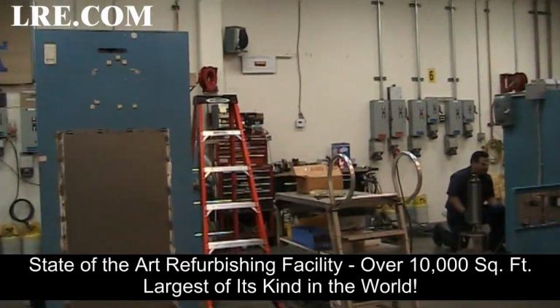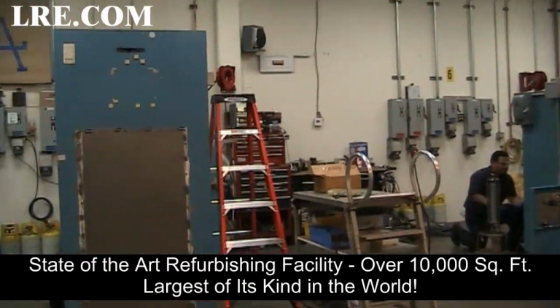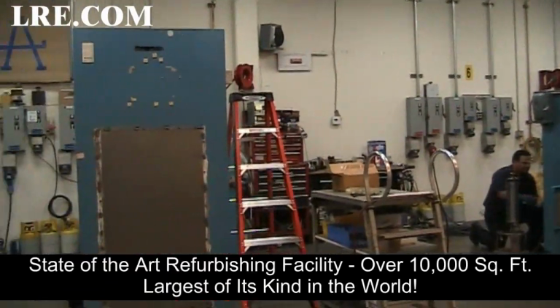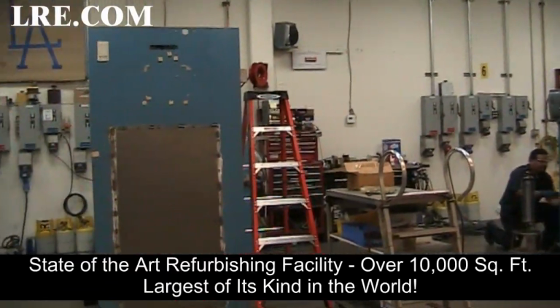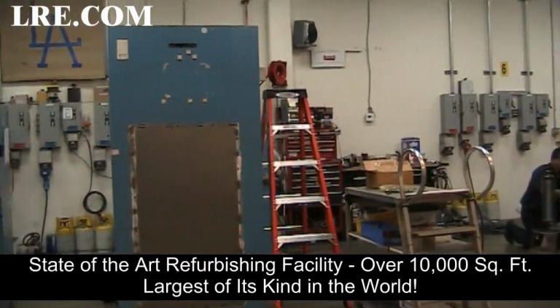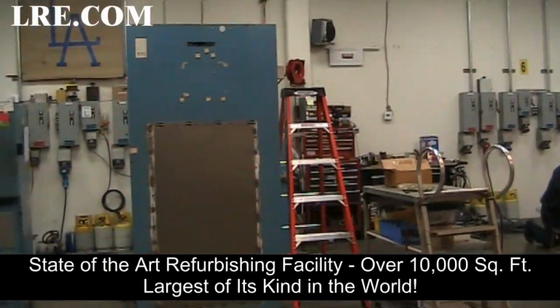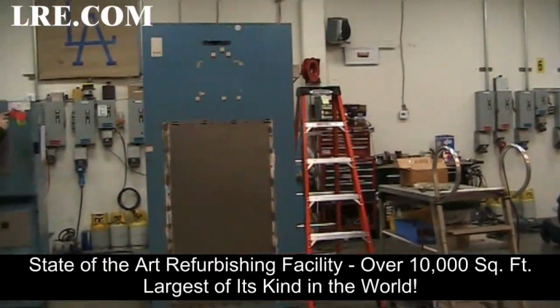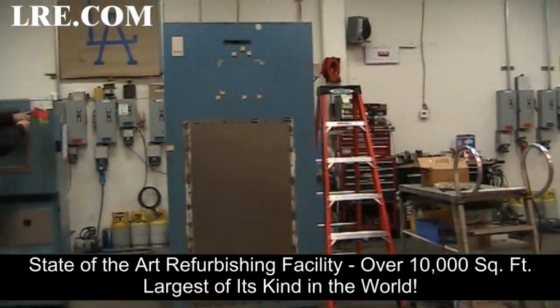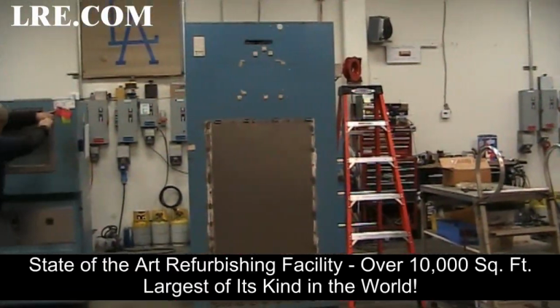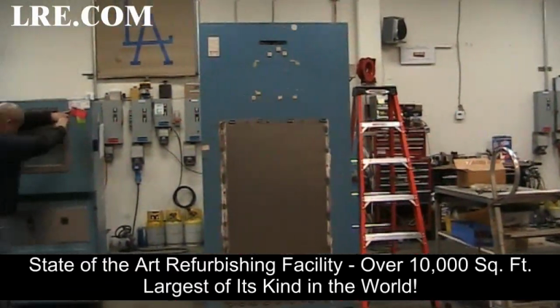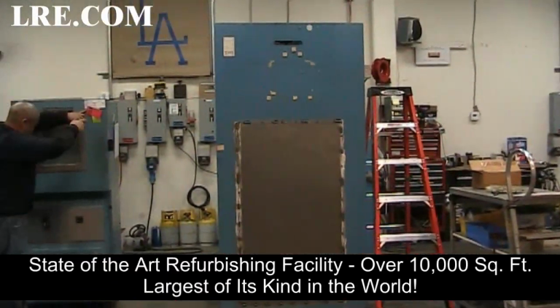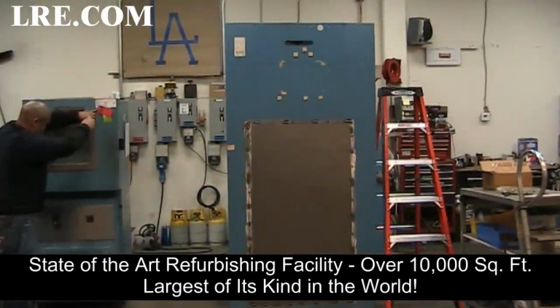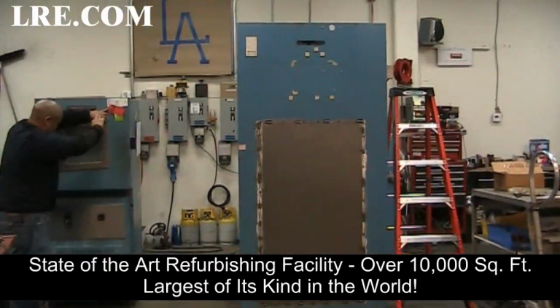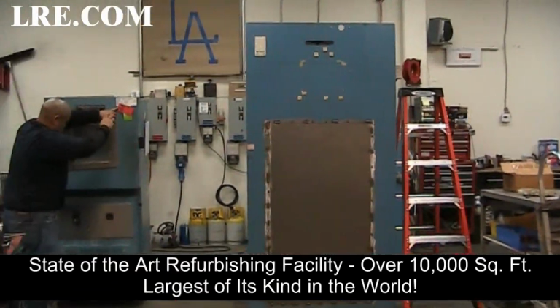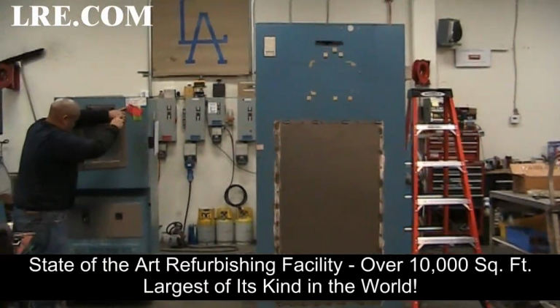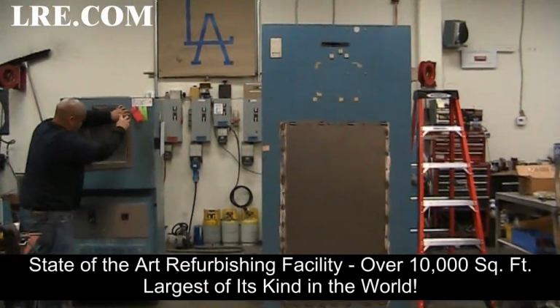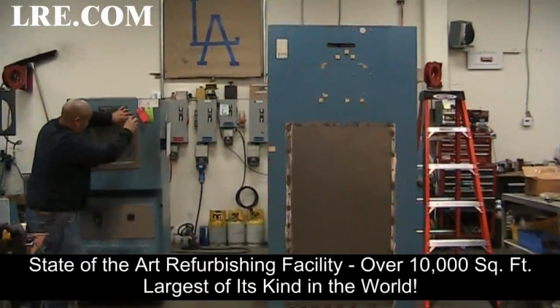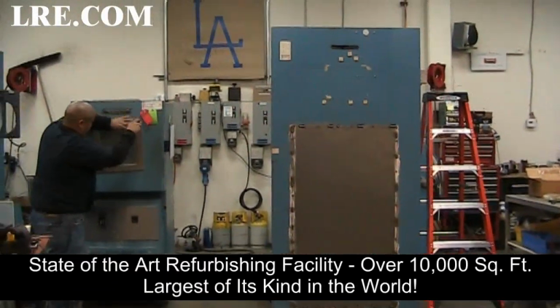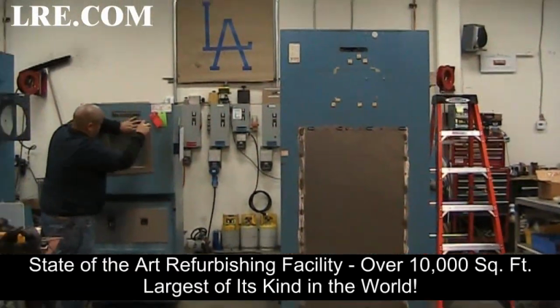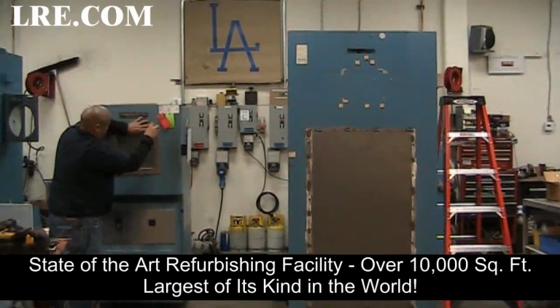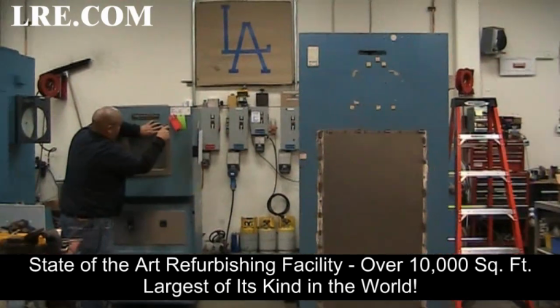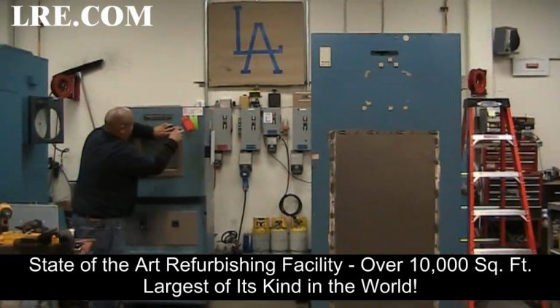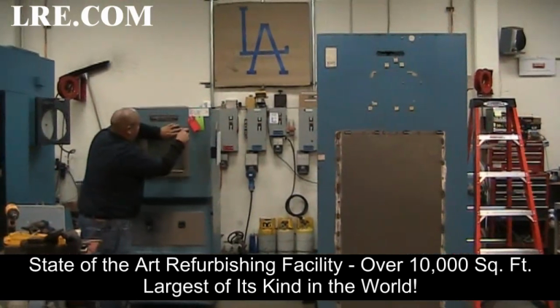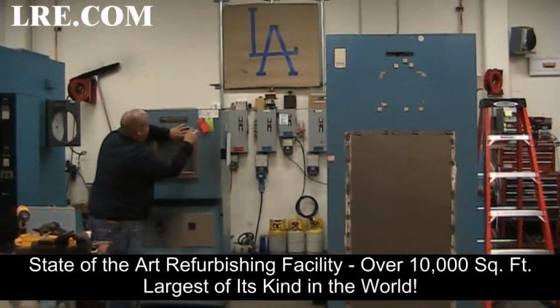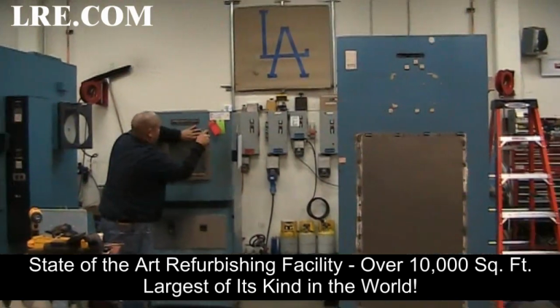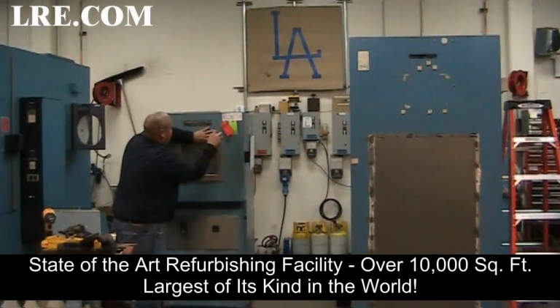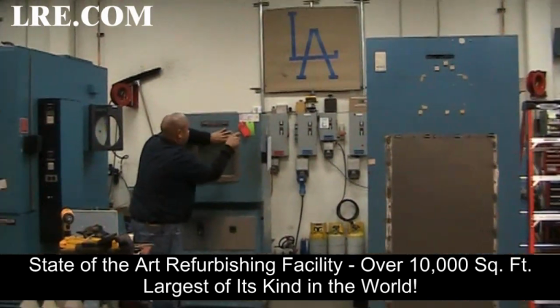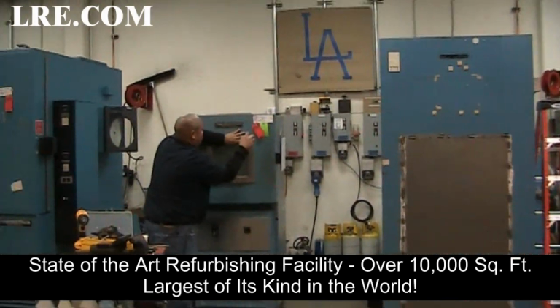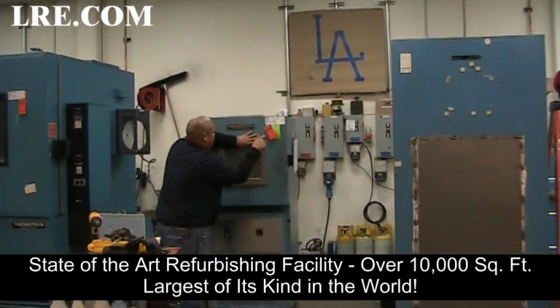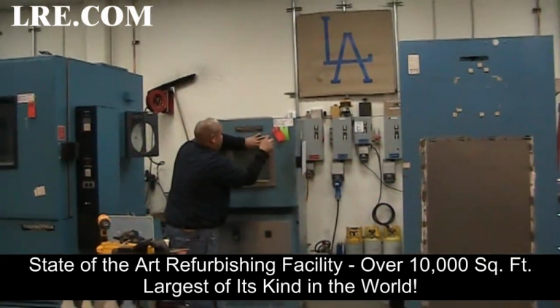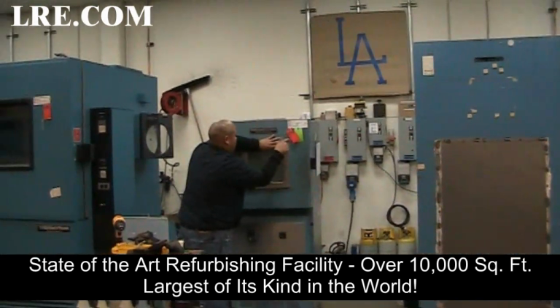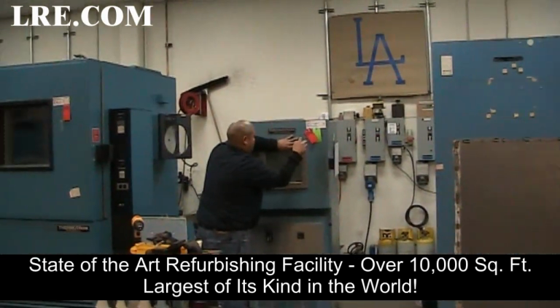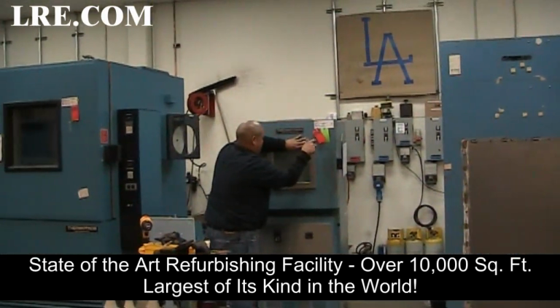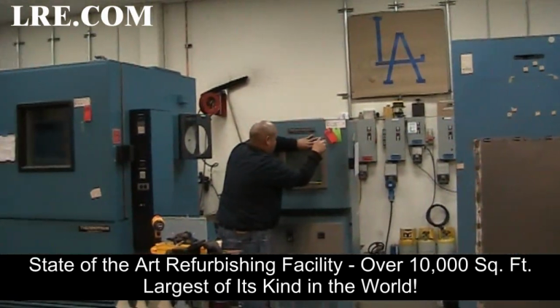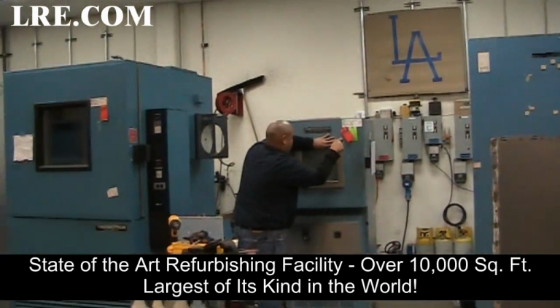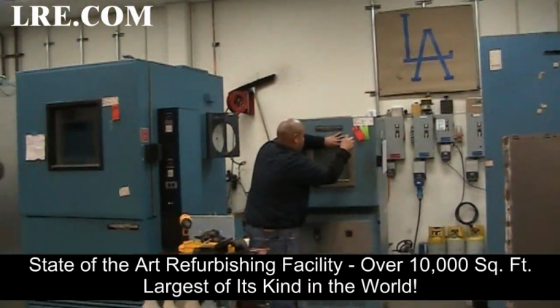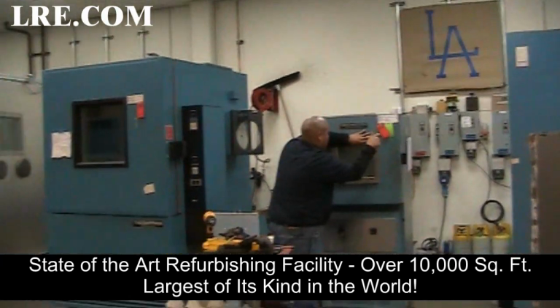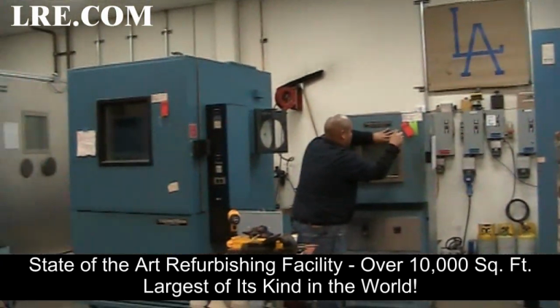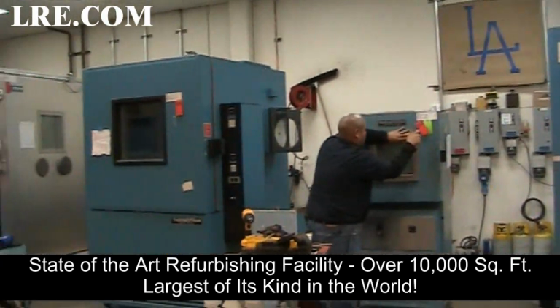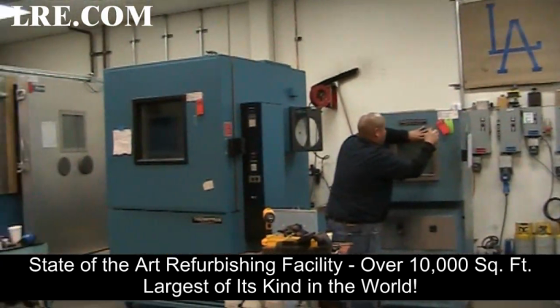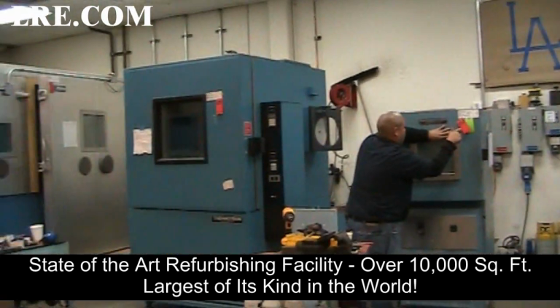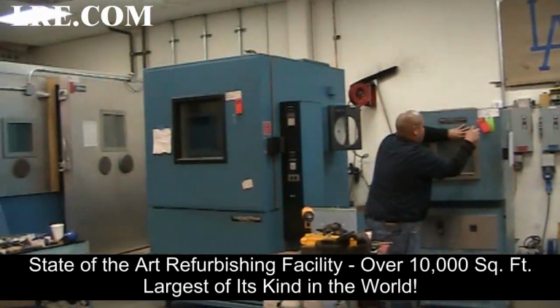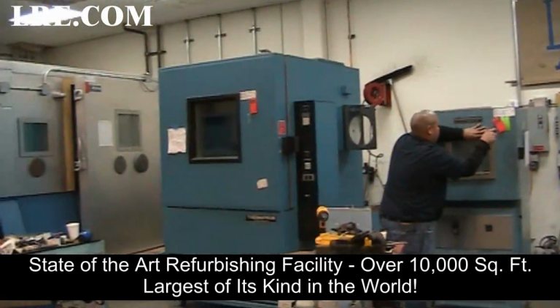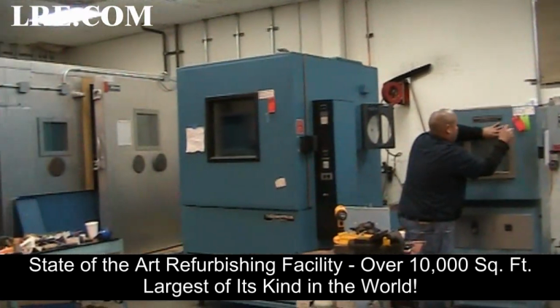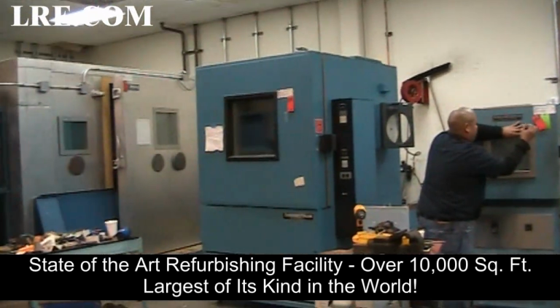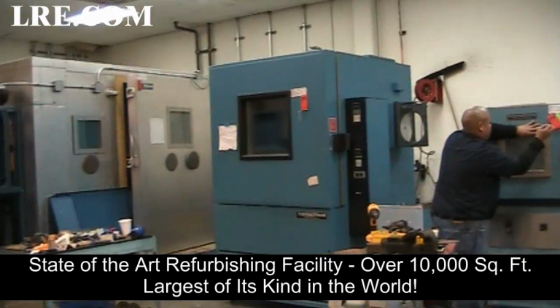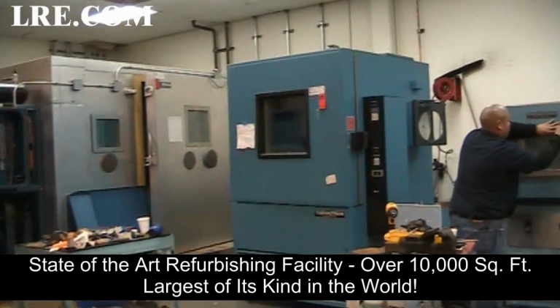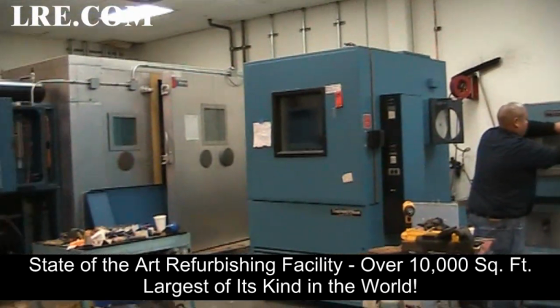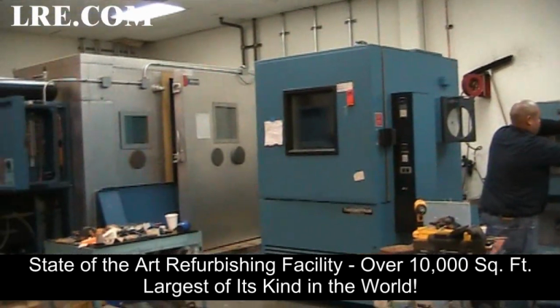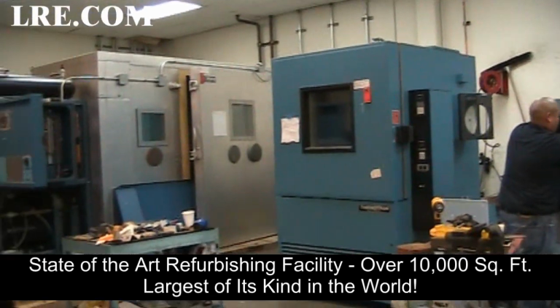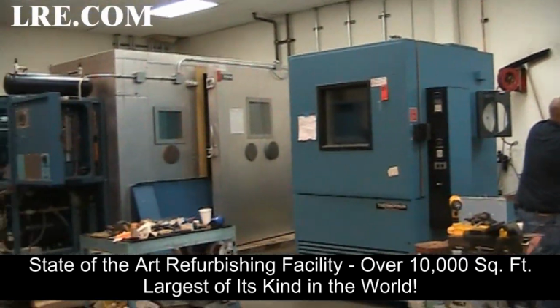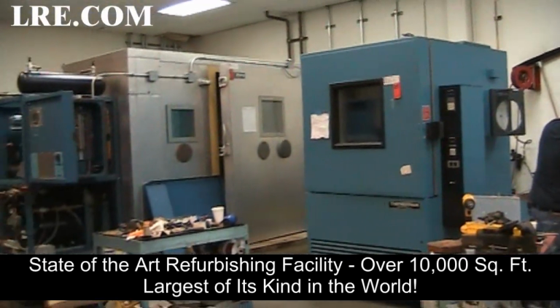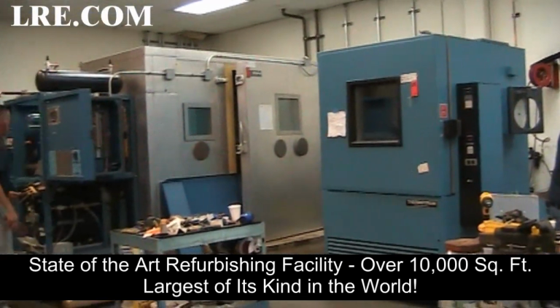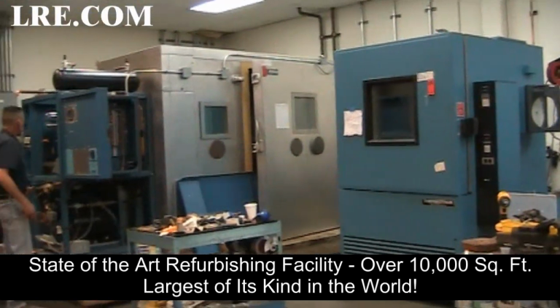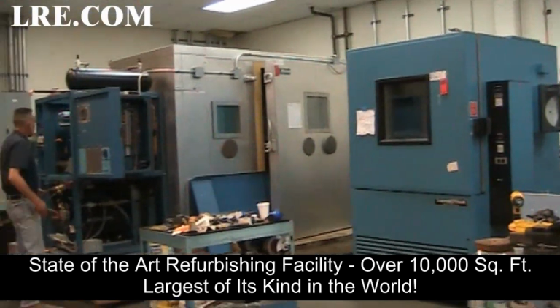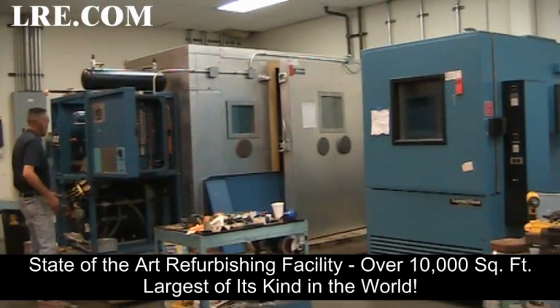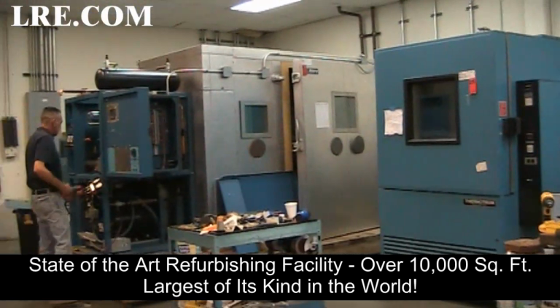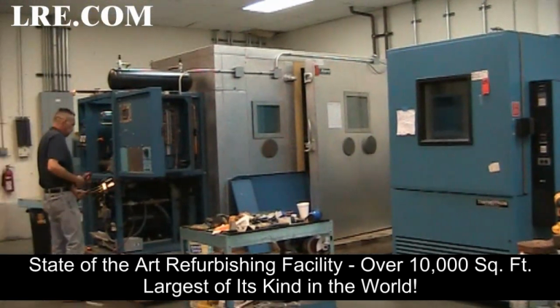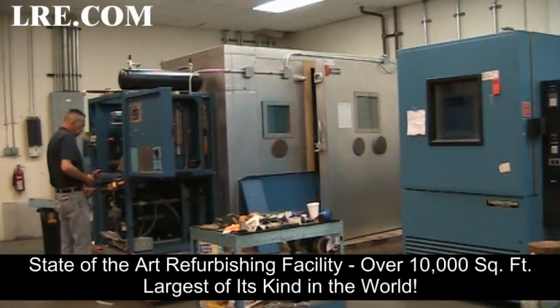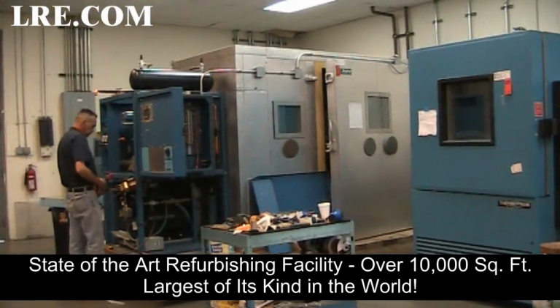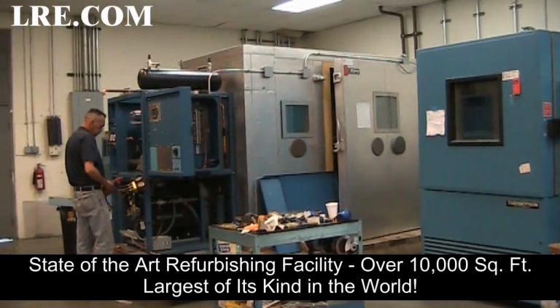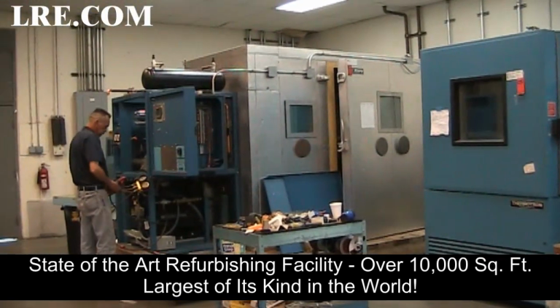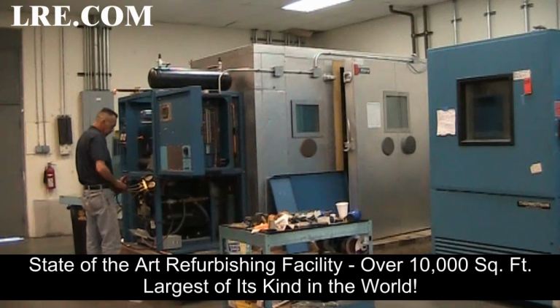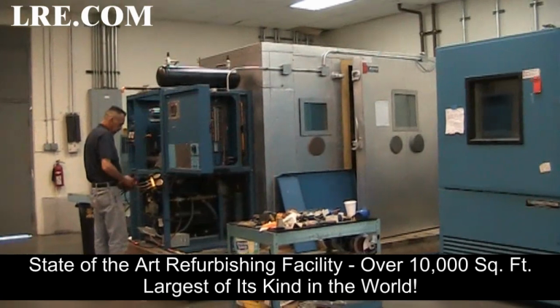State-of-the-art refurbishing facility. Over 10,000 square foot in total. Largest of its kind in the world.